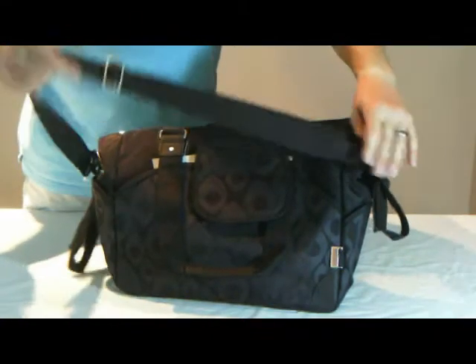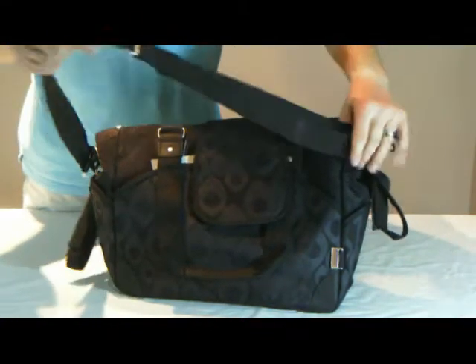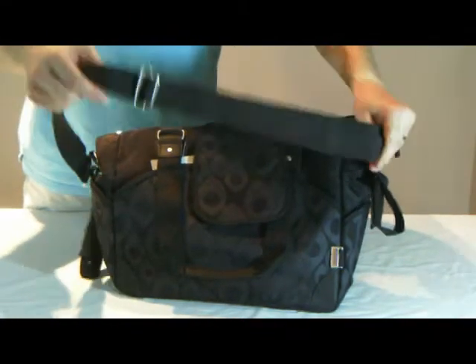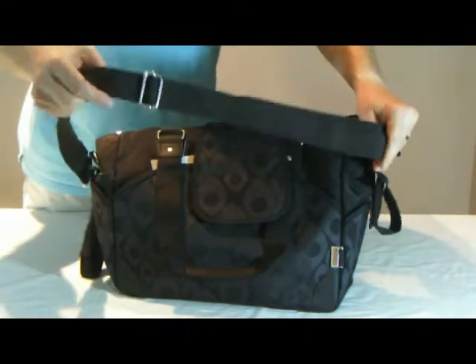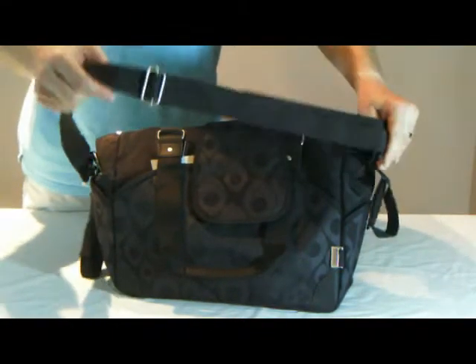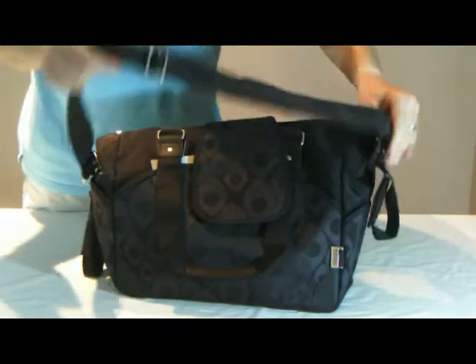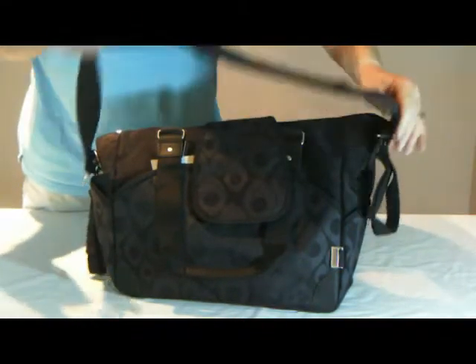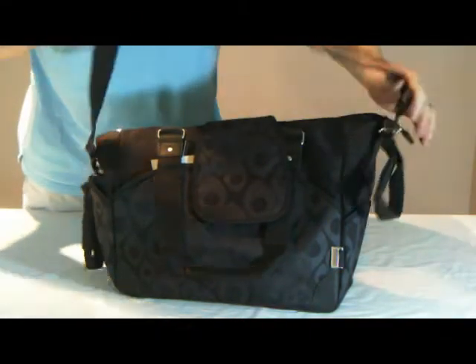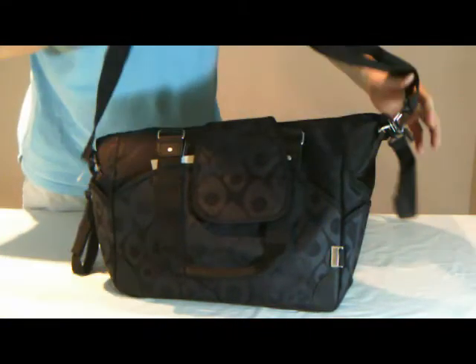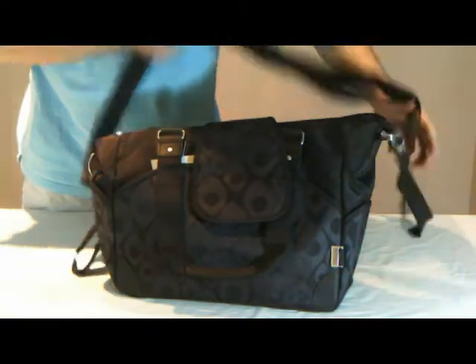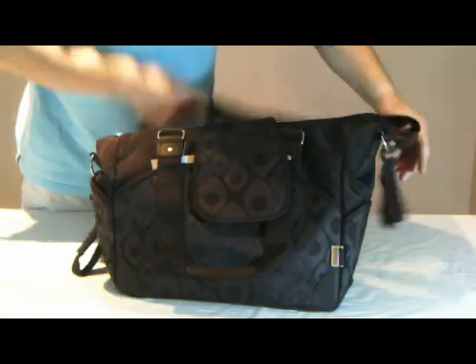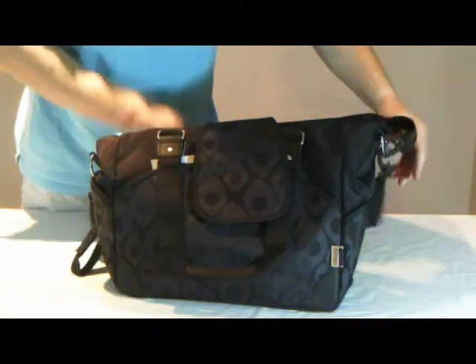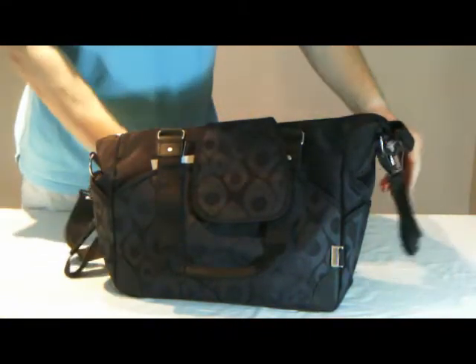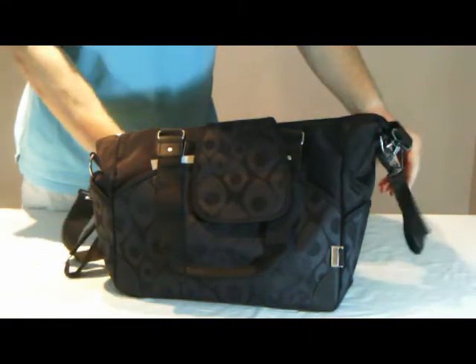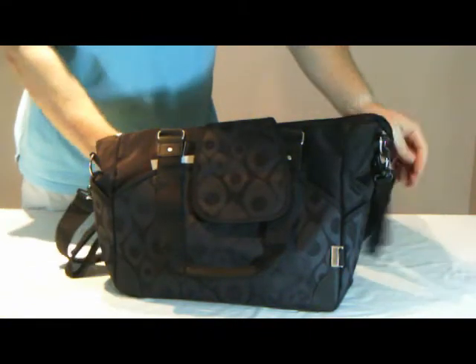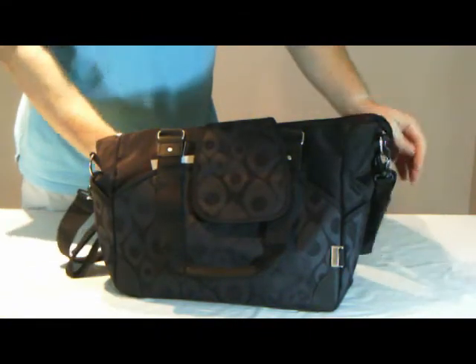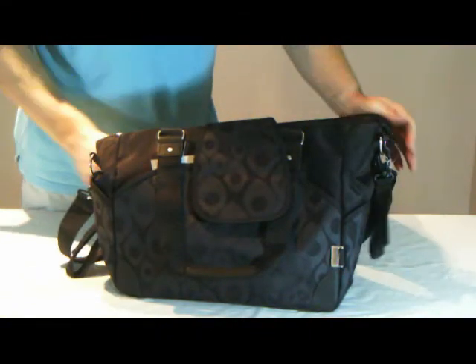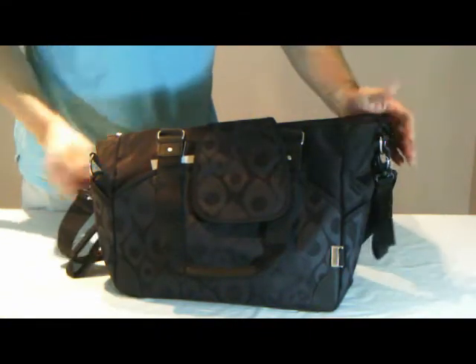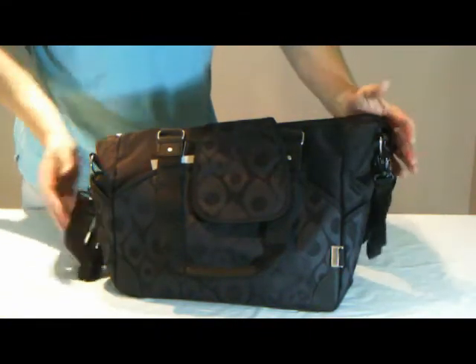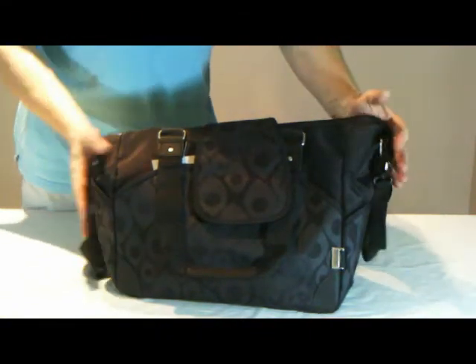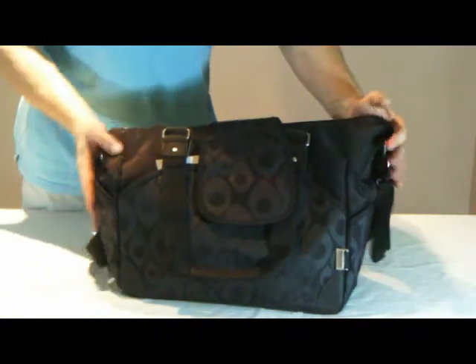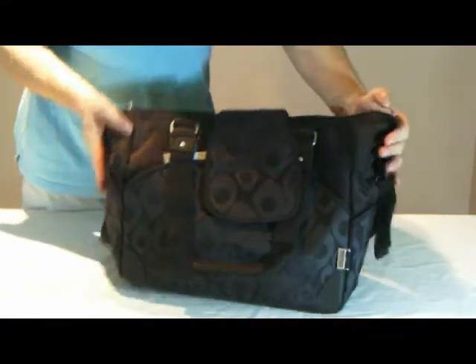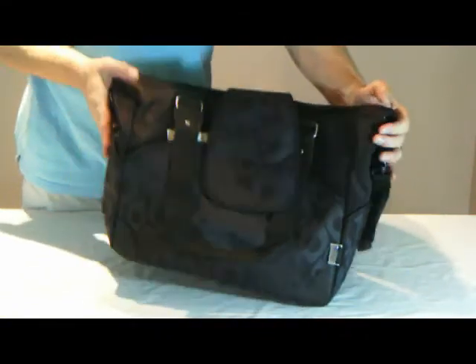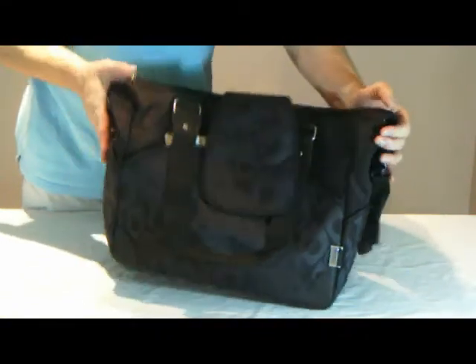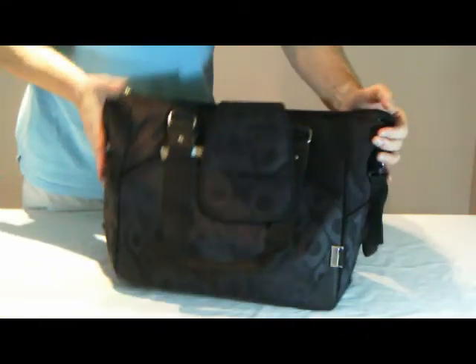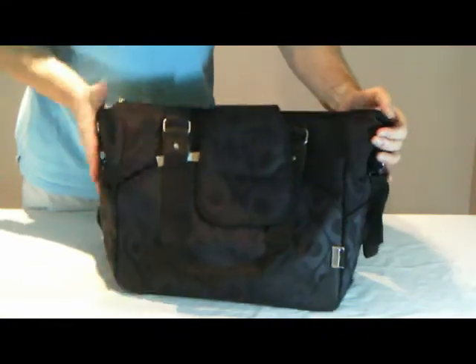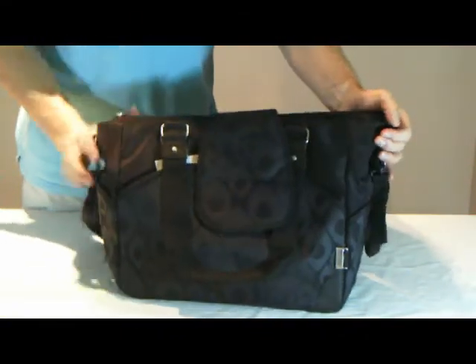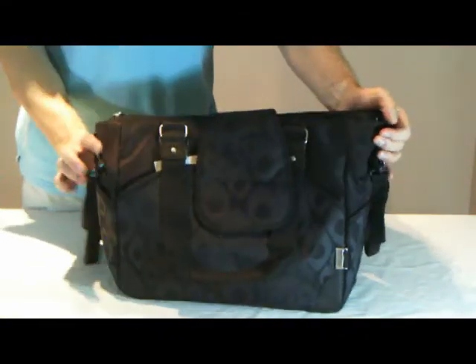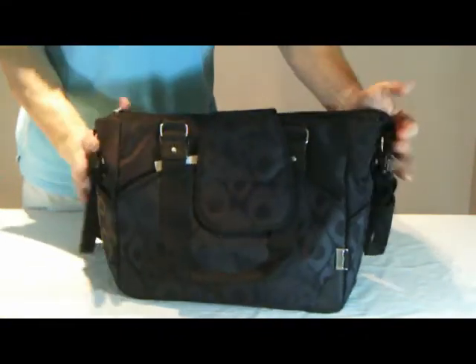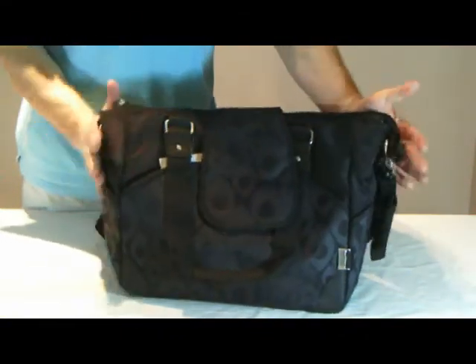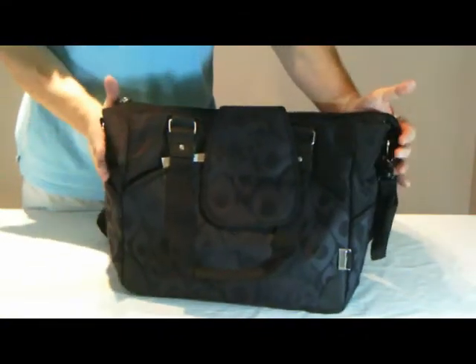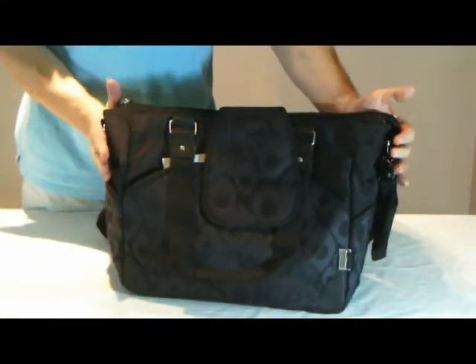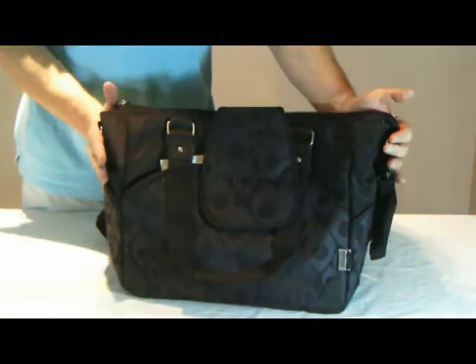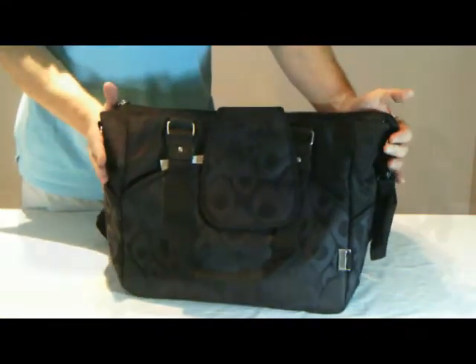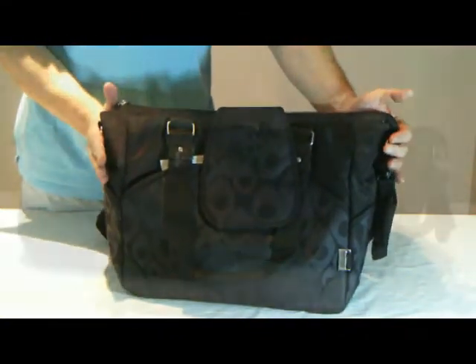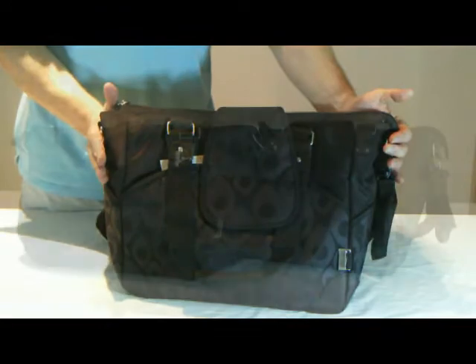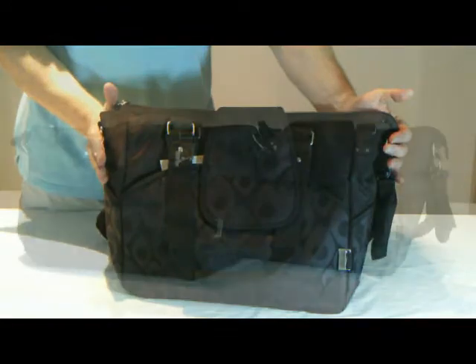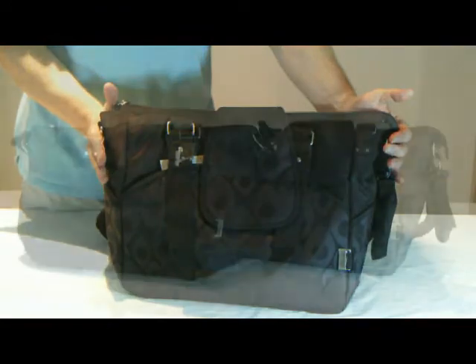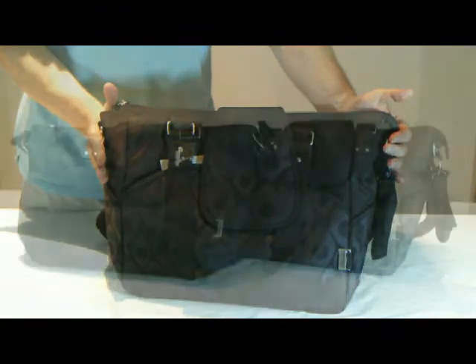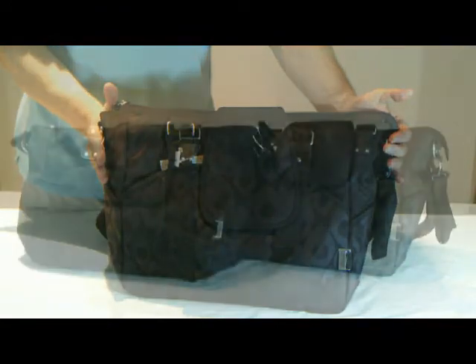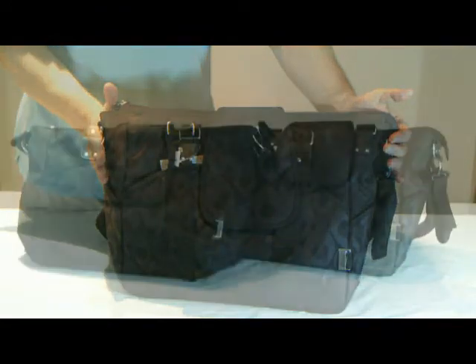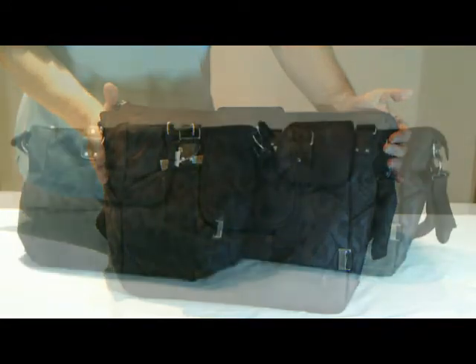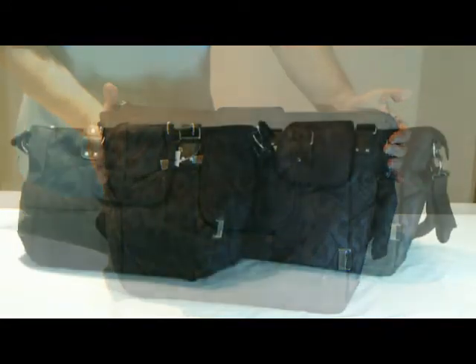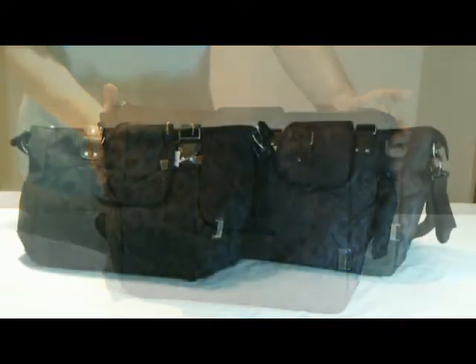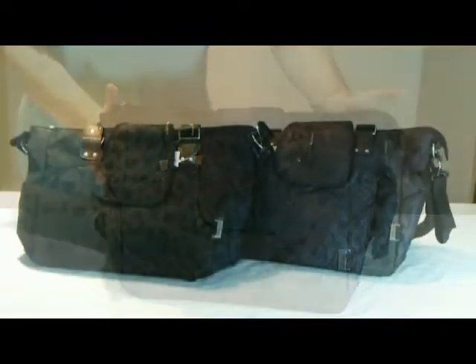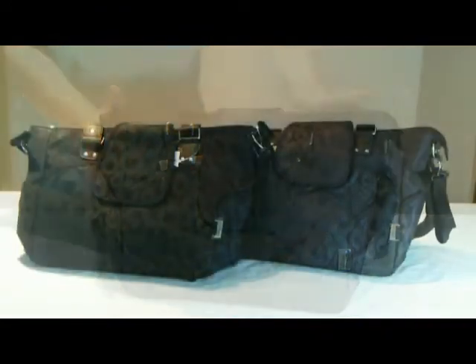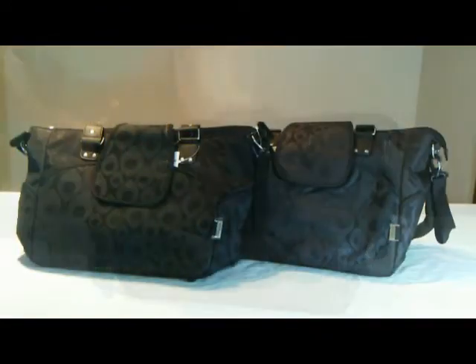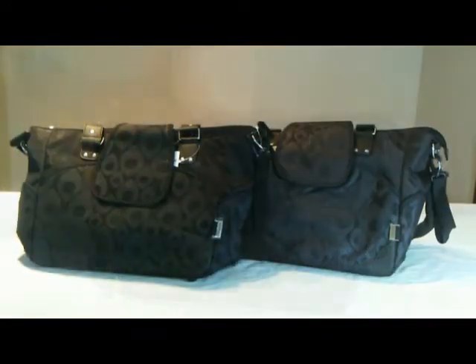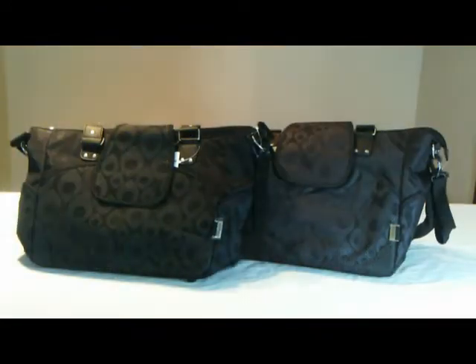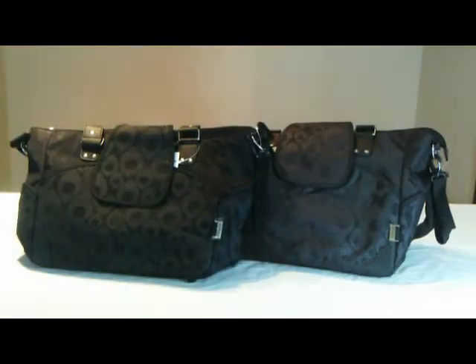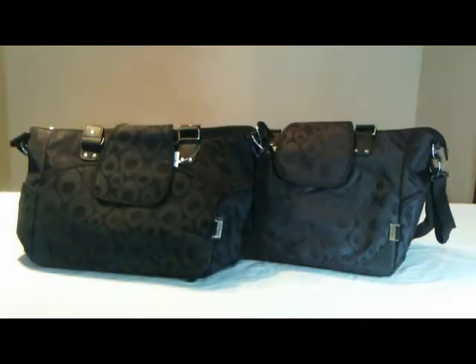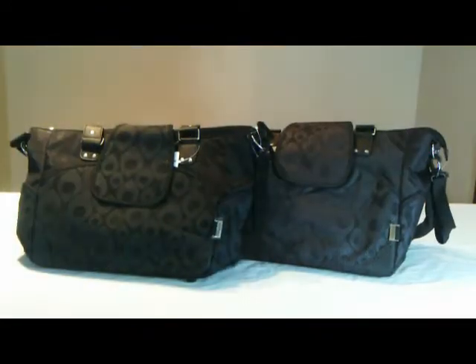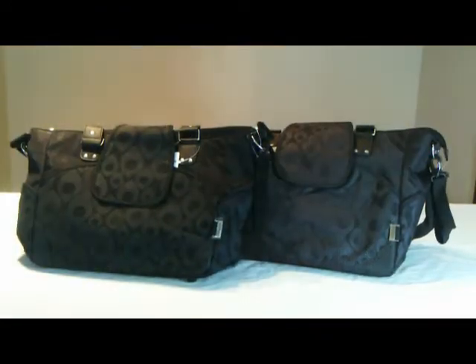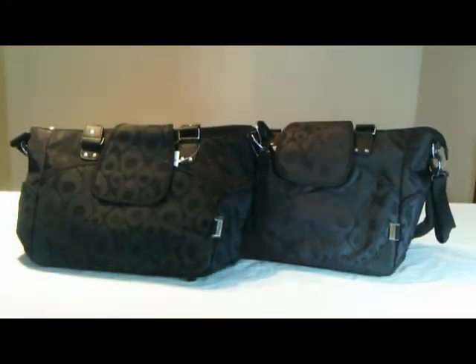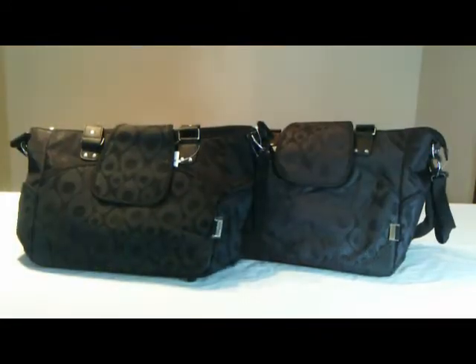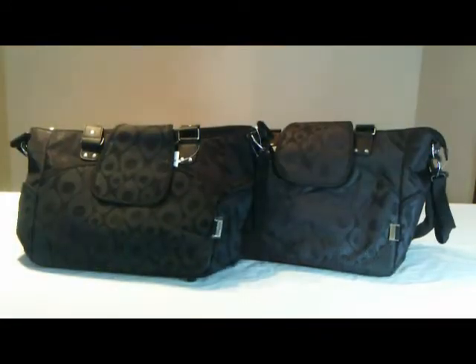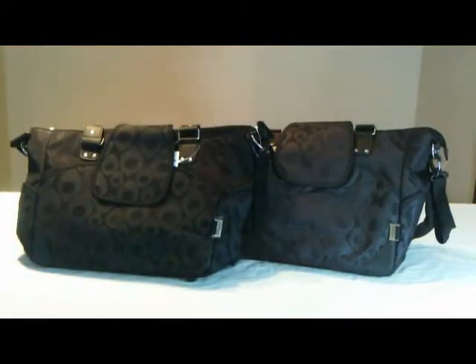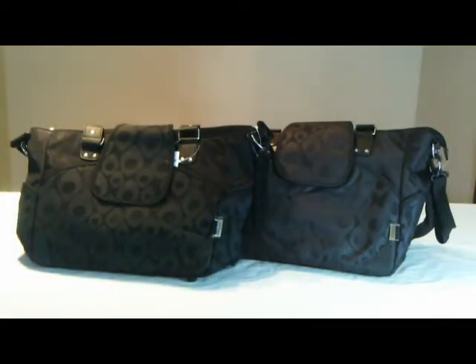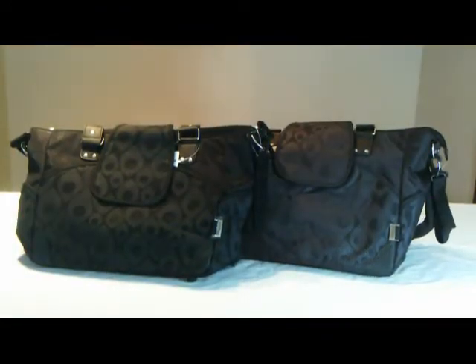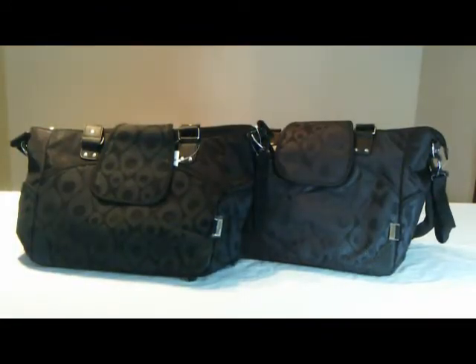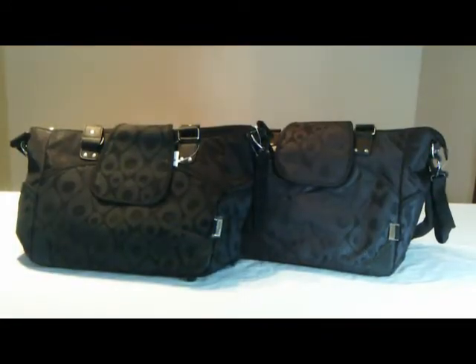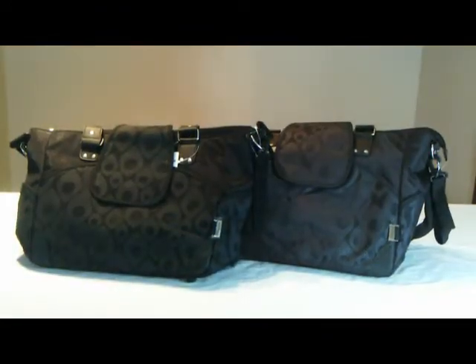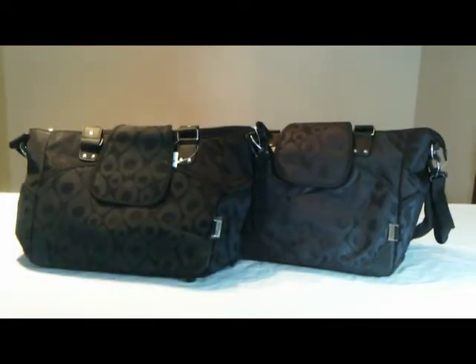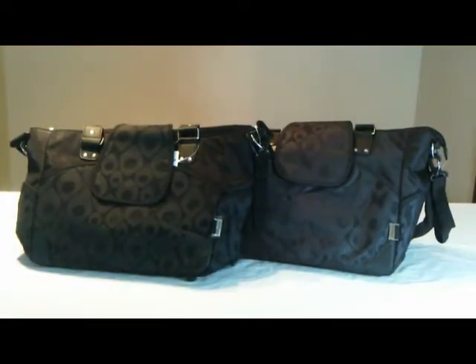So there you have it, the Balotte Dark Chocolate Peacock Feather Tote, which also comes in rich black with the same features. Thank you.